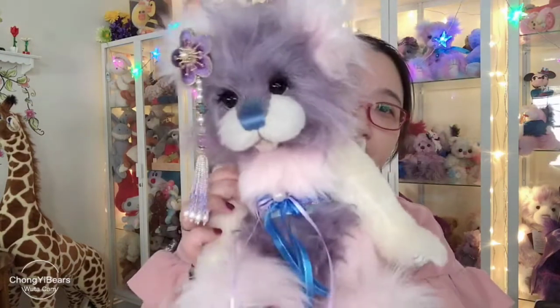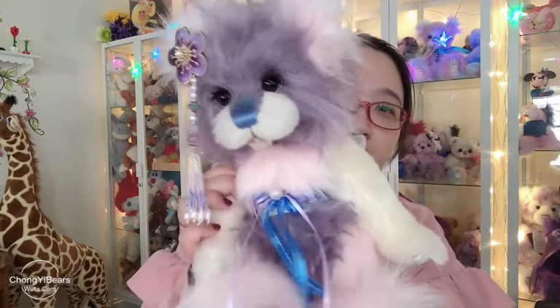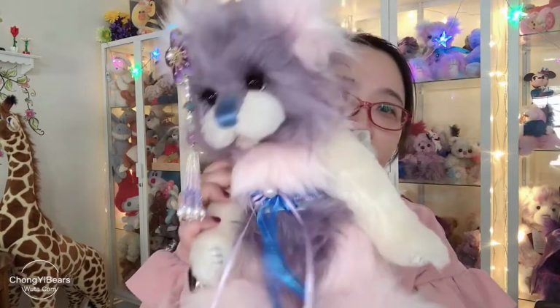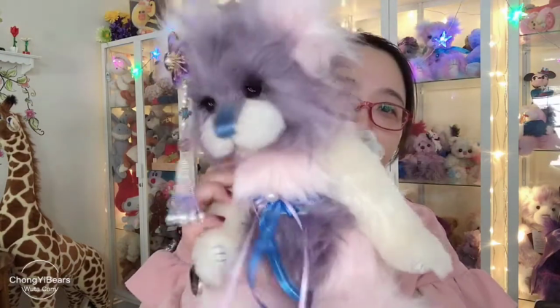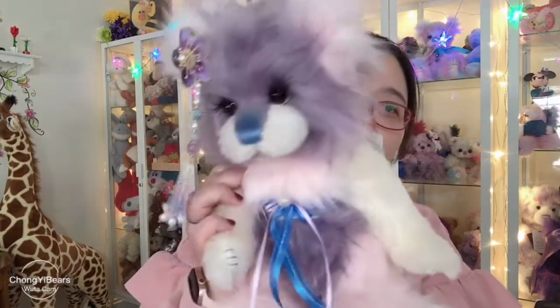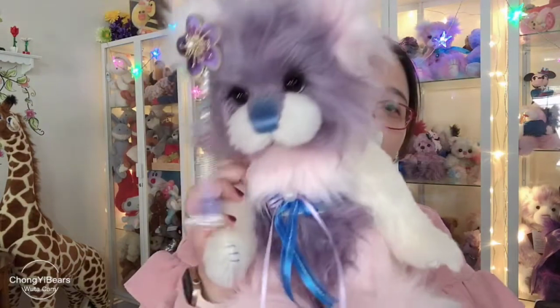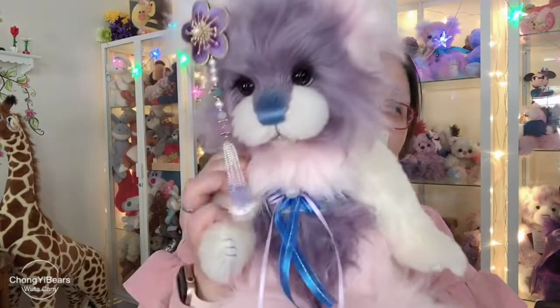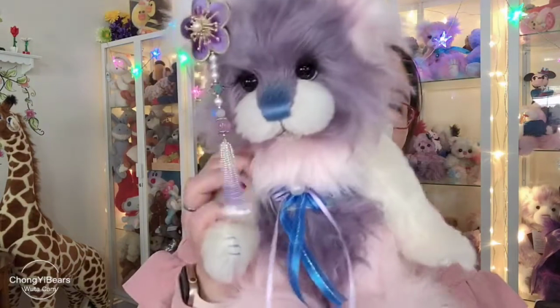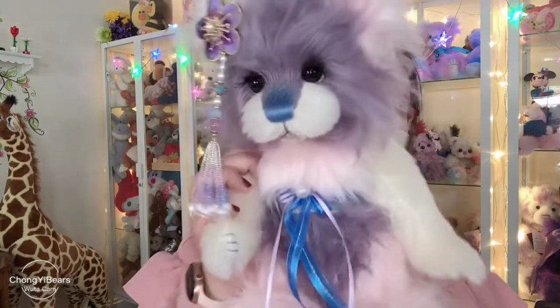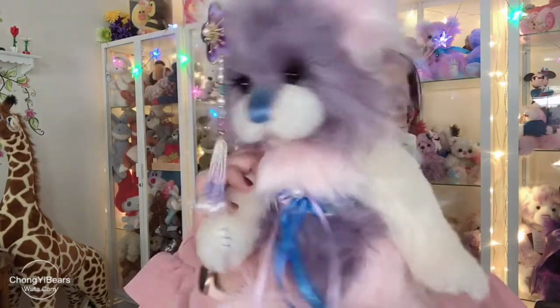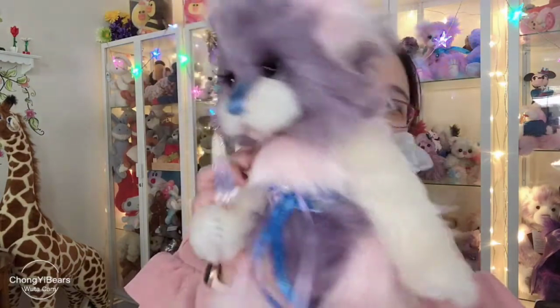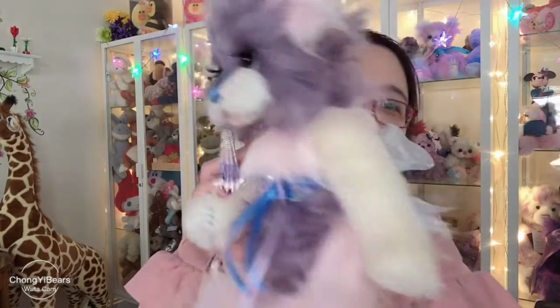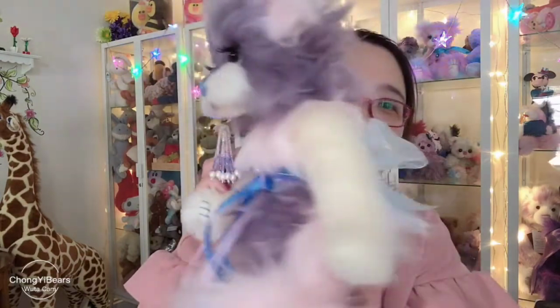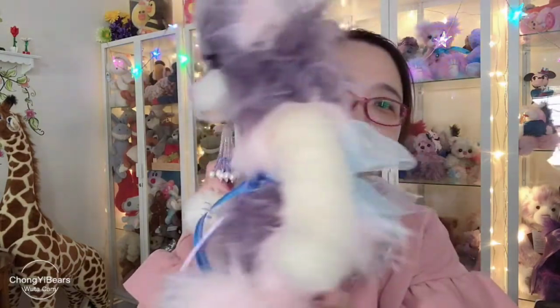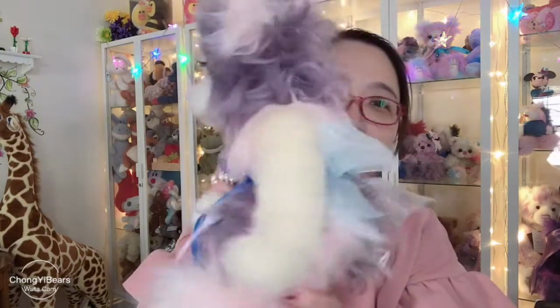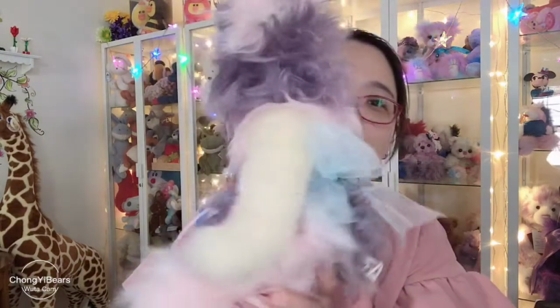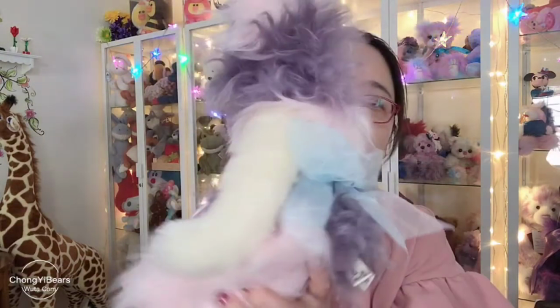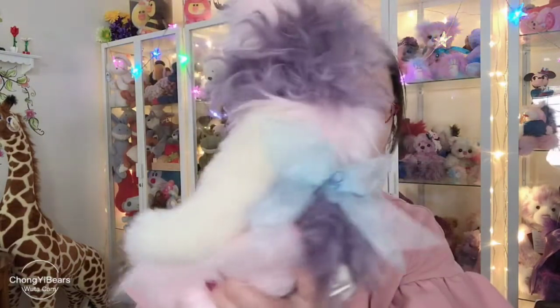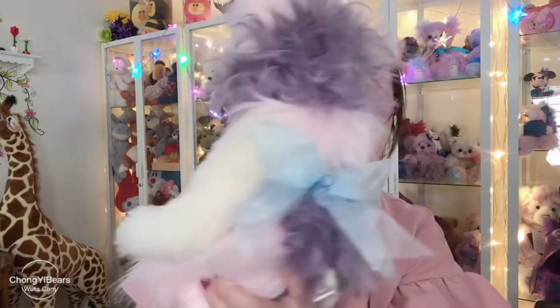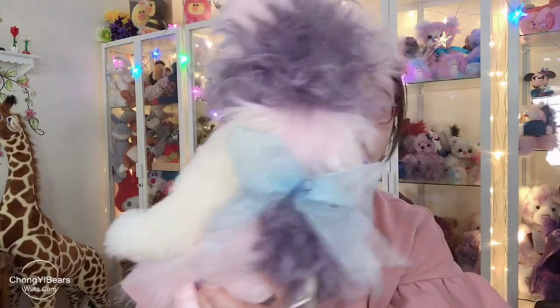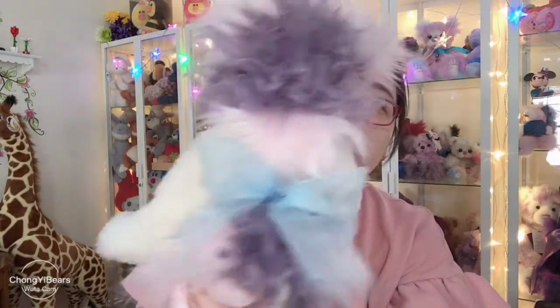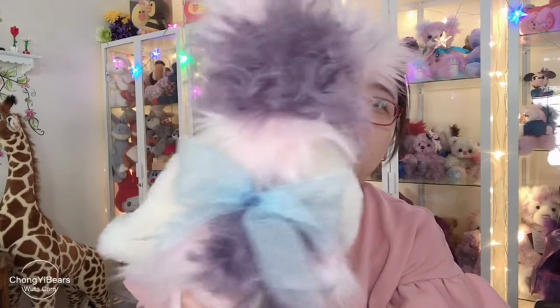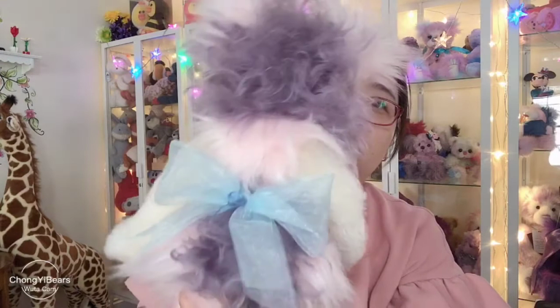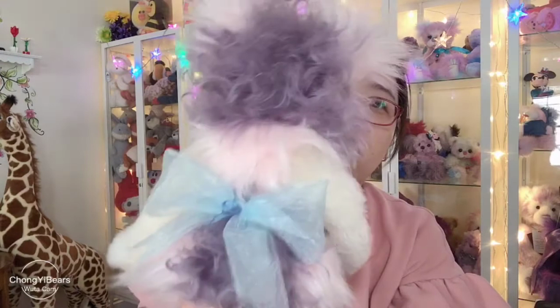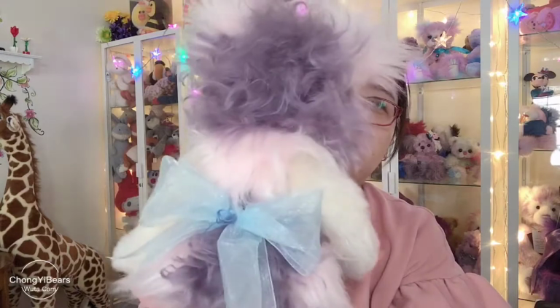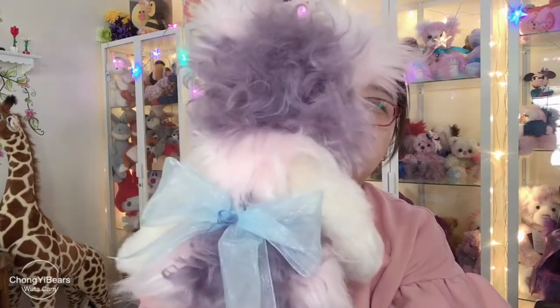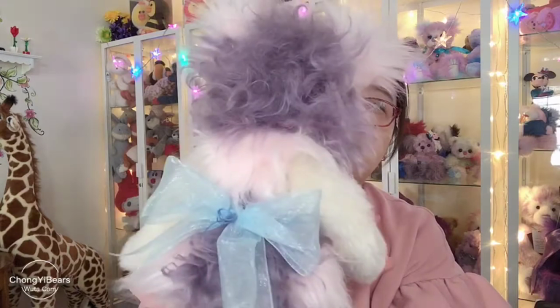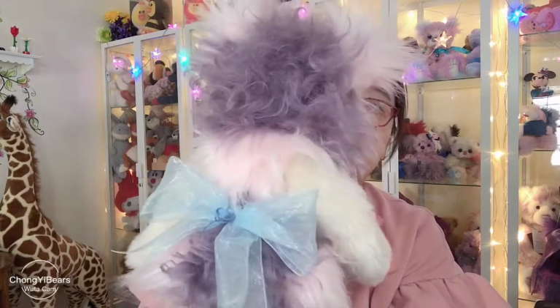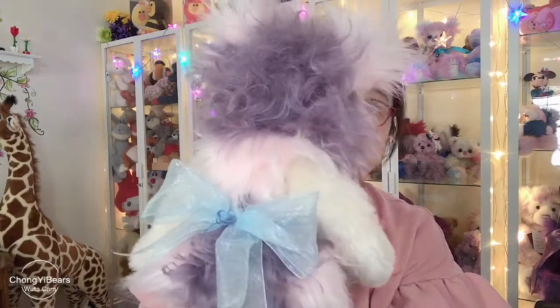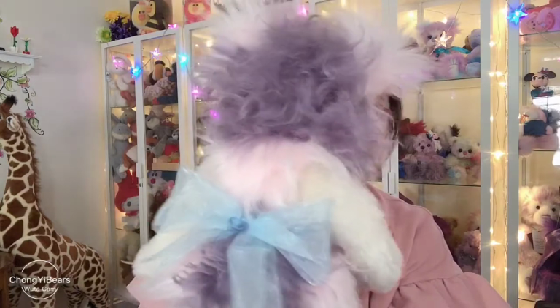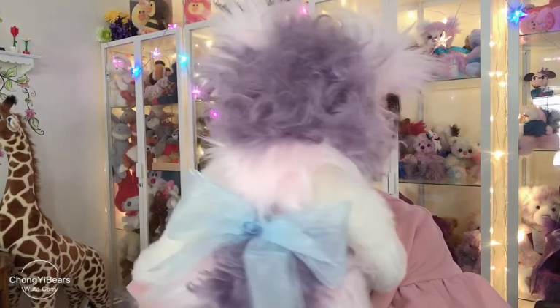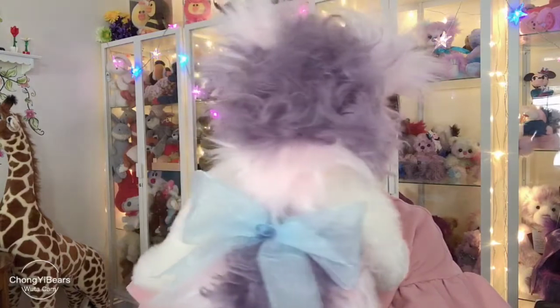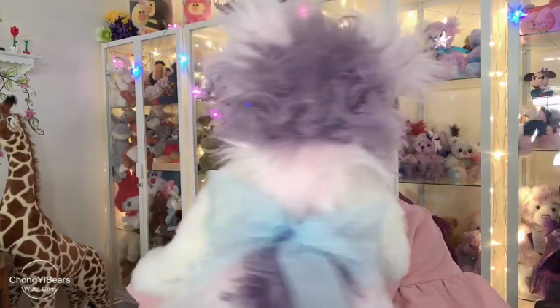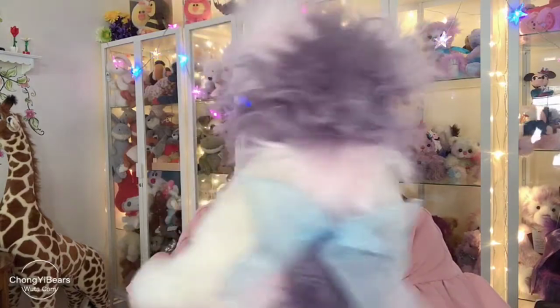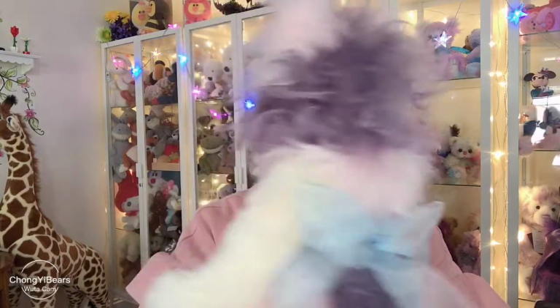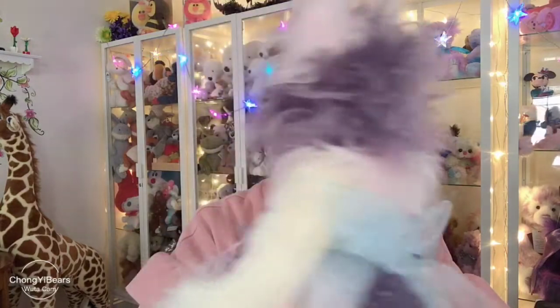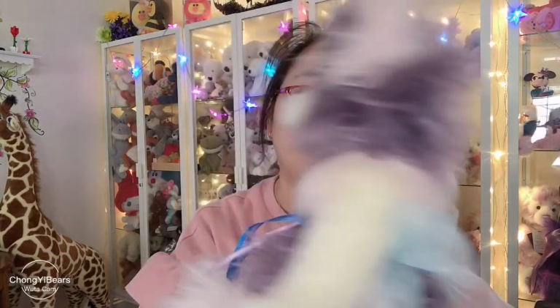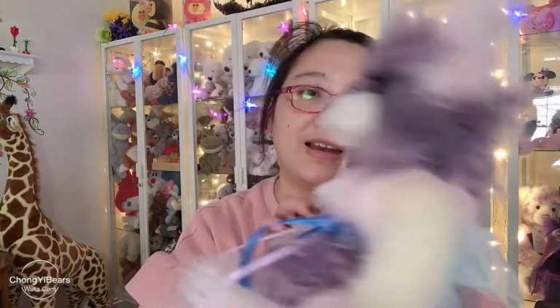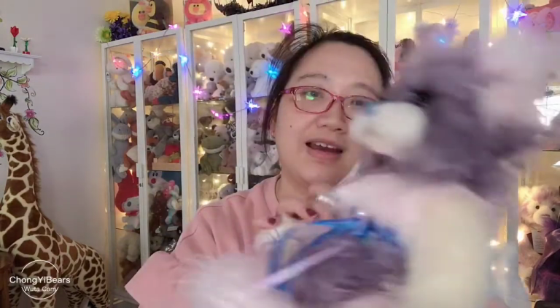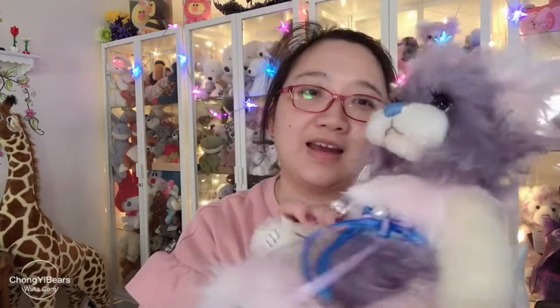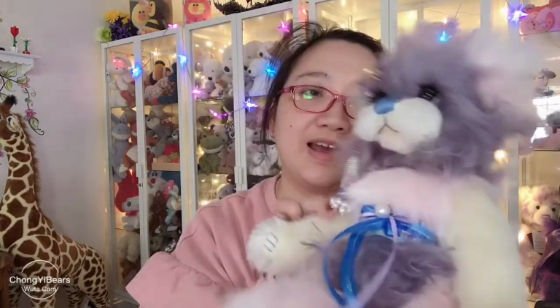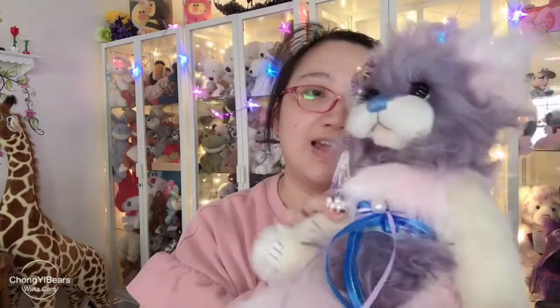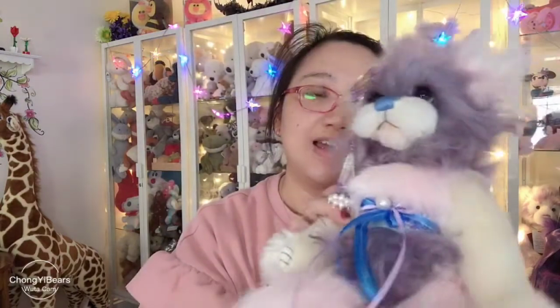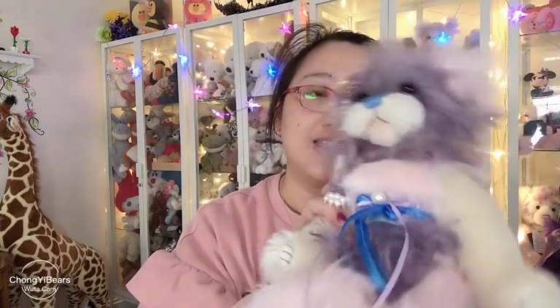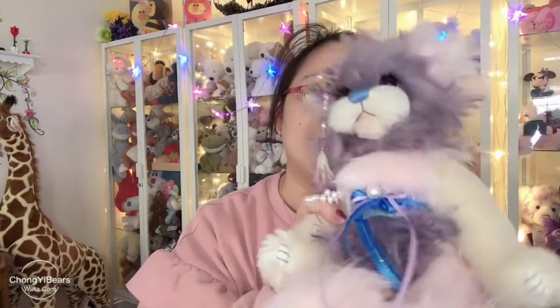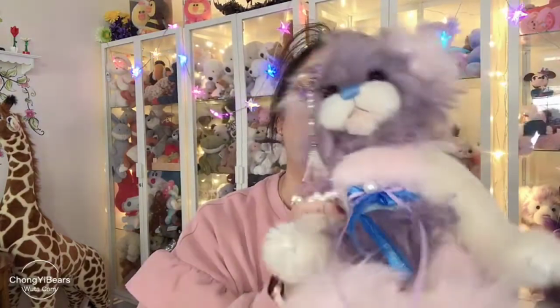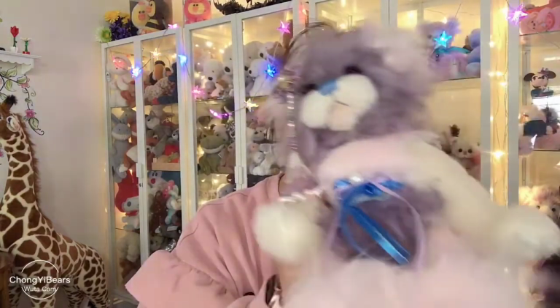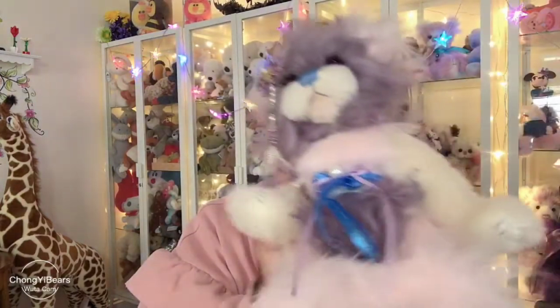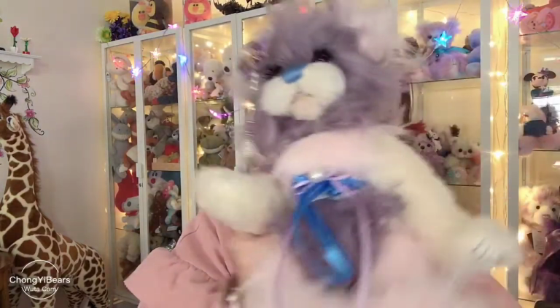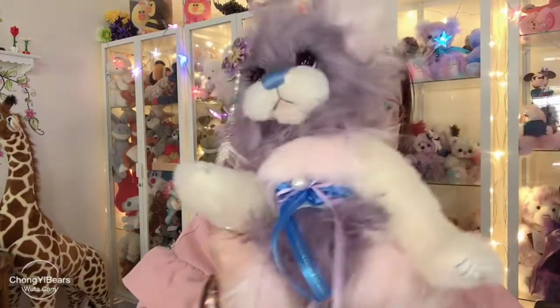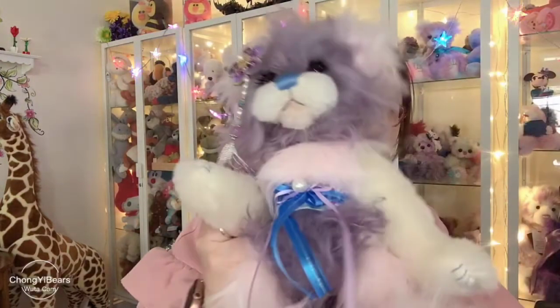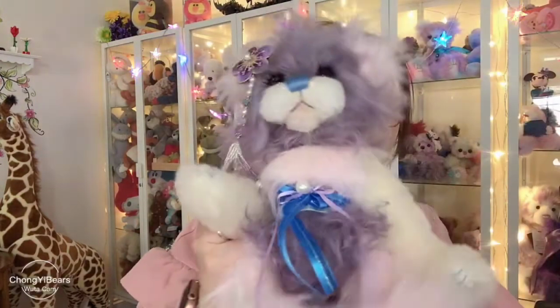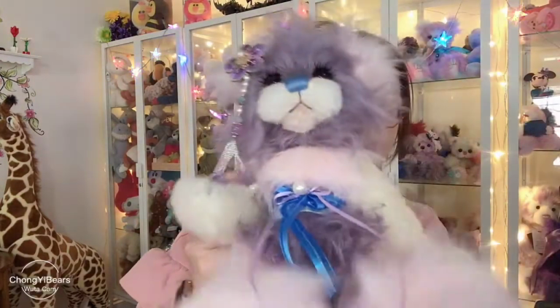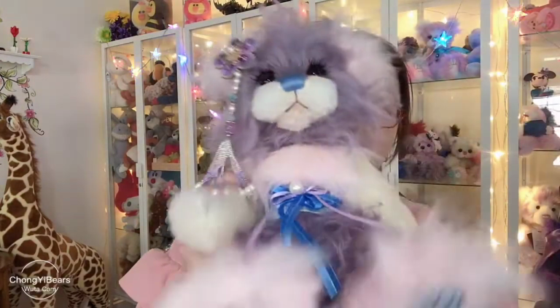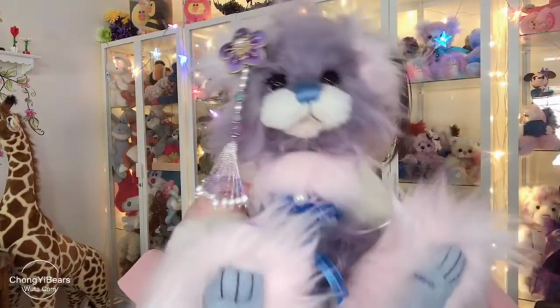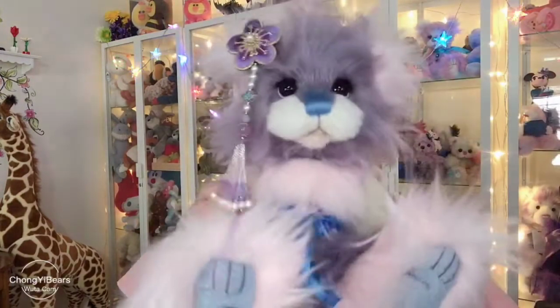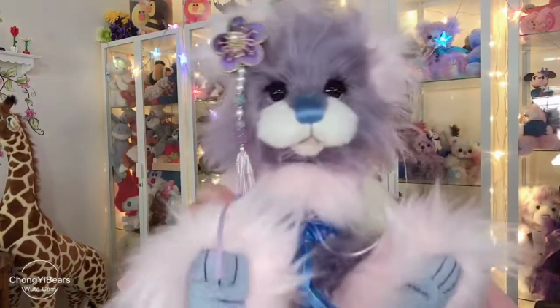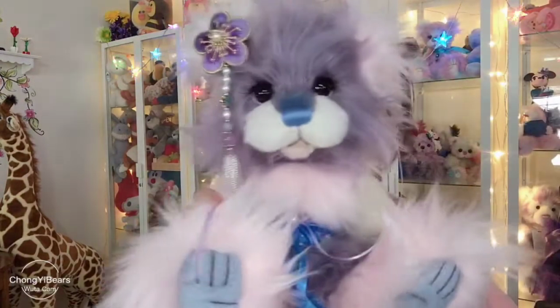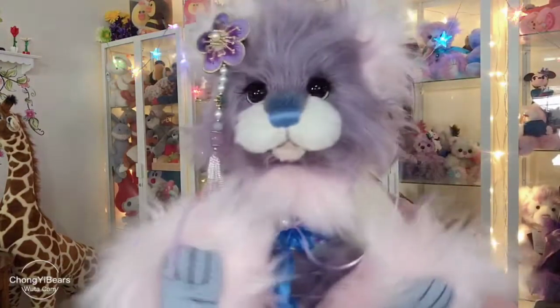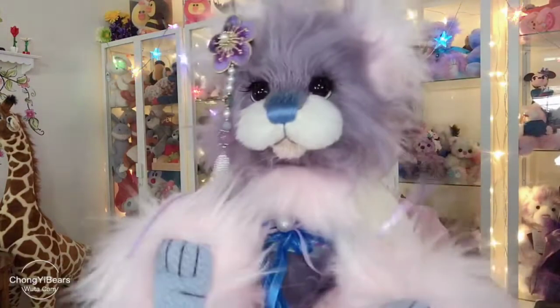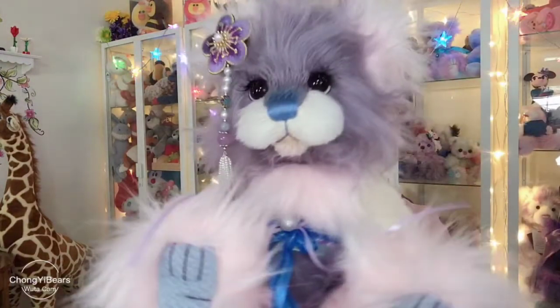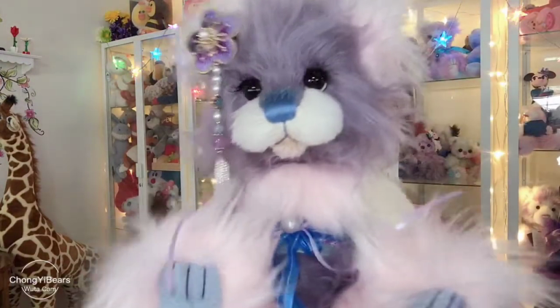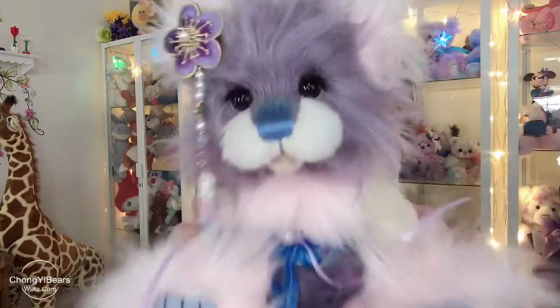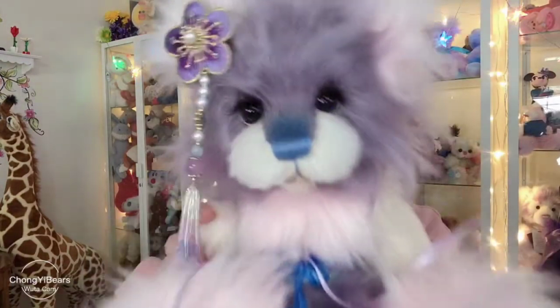She has a blue nose and her beautiful hair paint is removable. She has a big blue bow on the back. I love this girl.